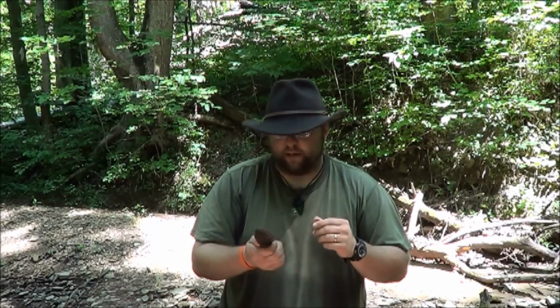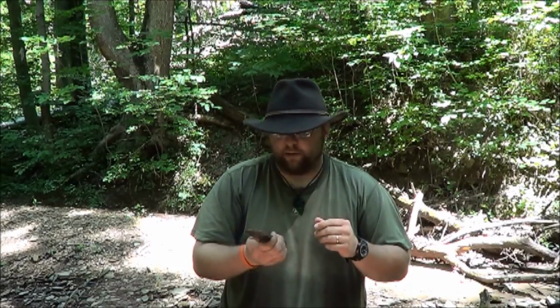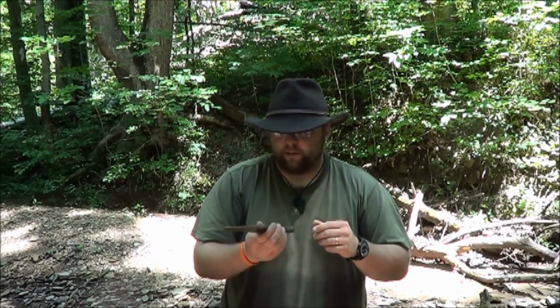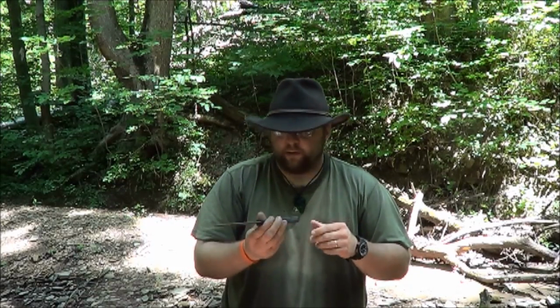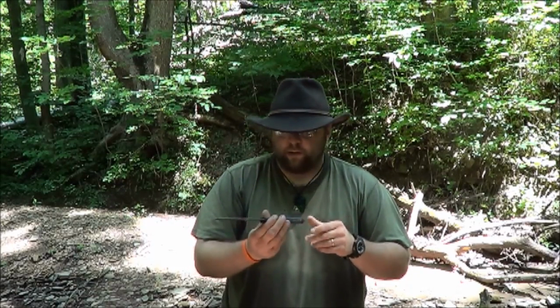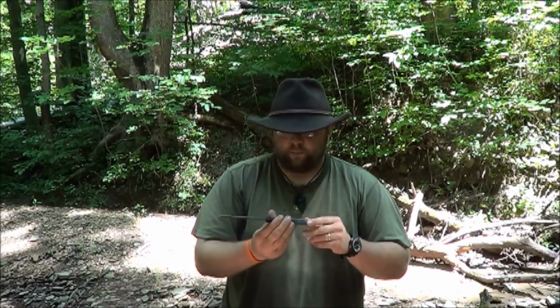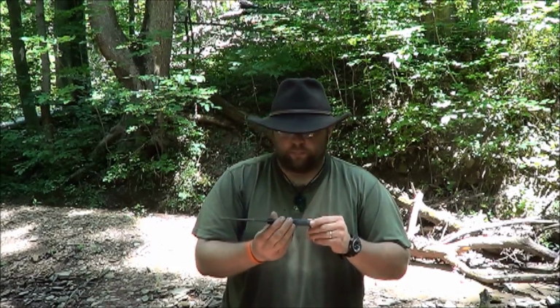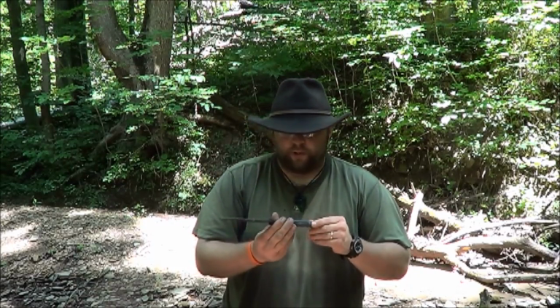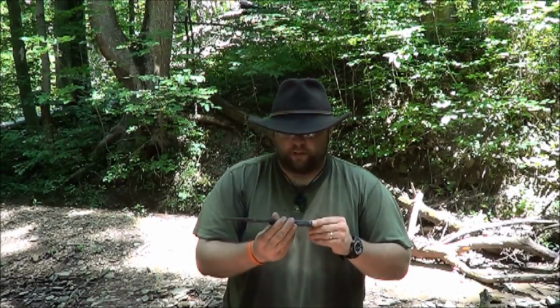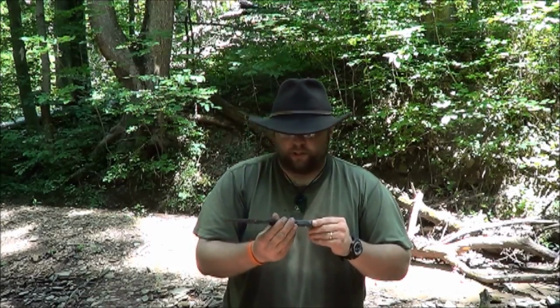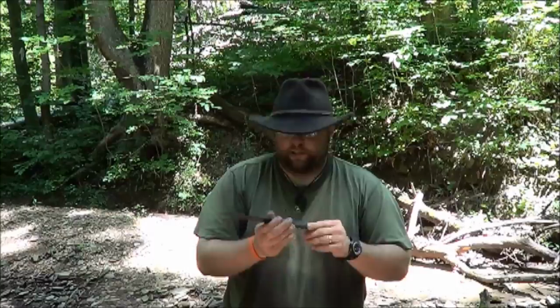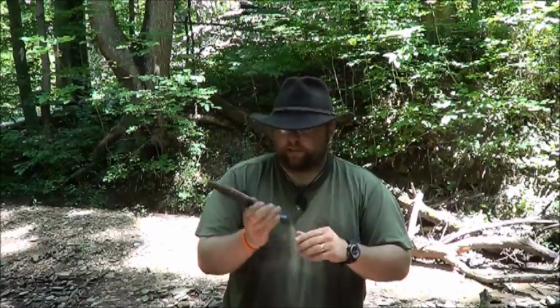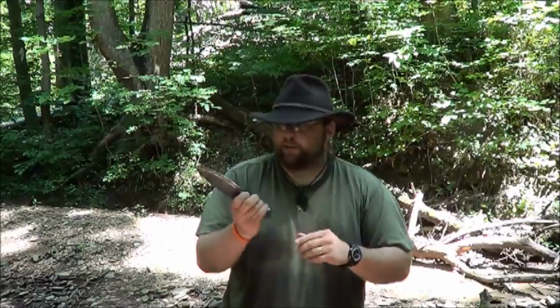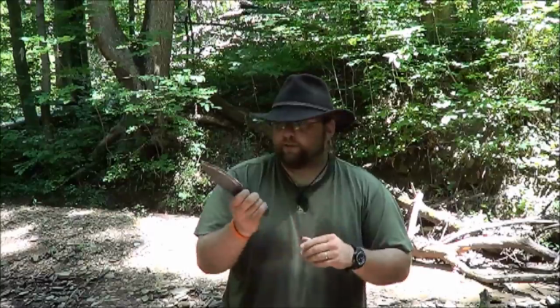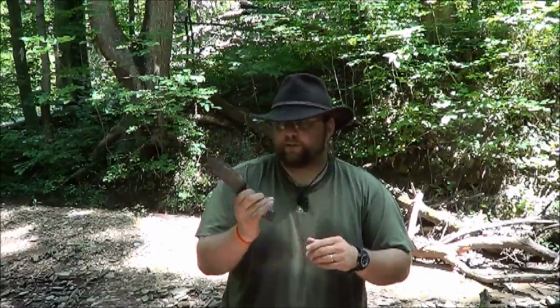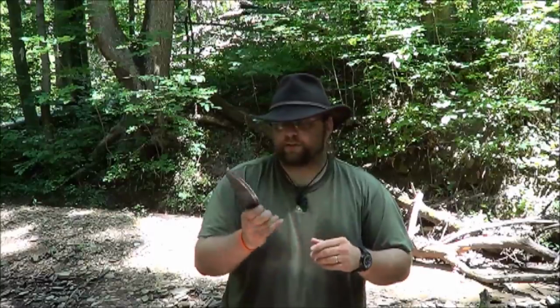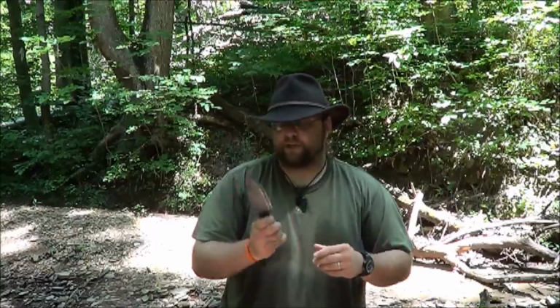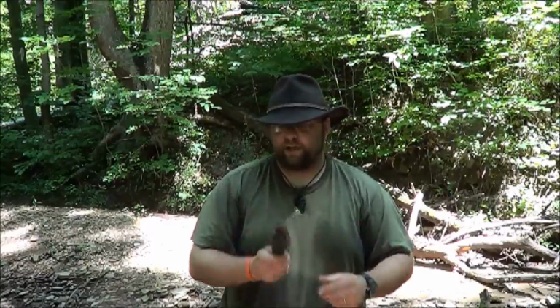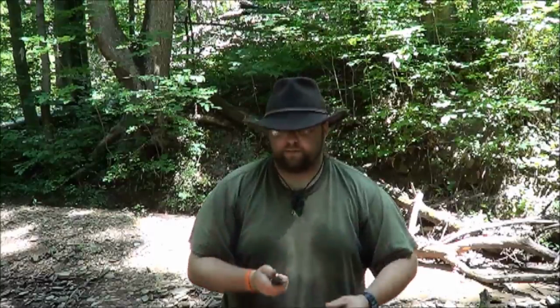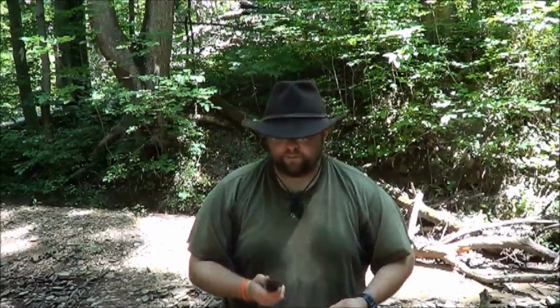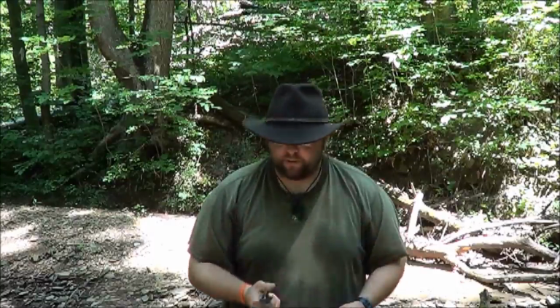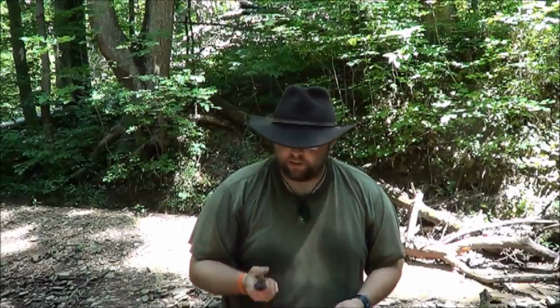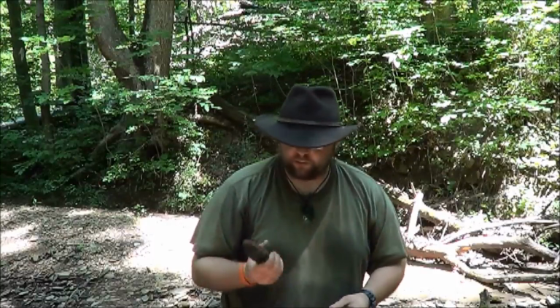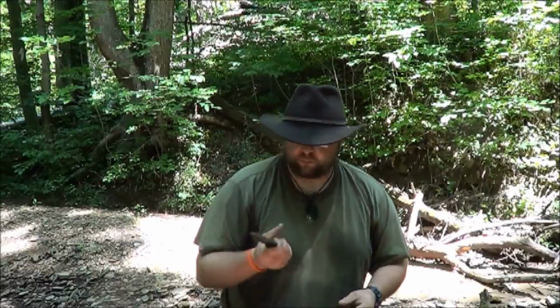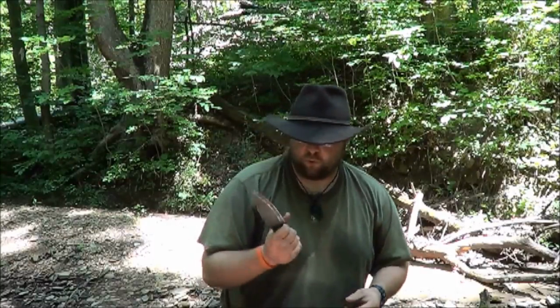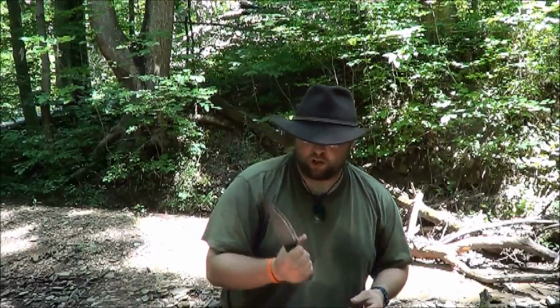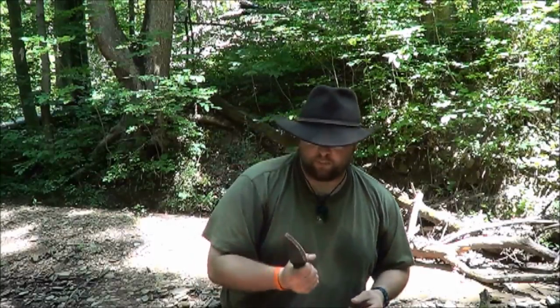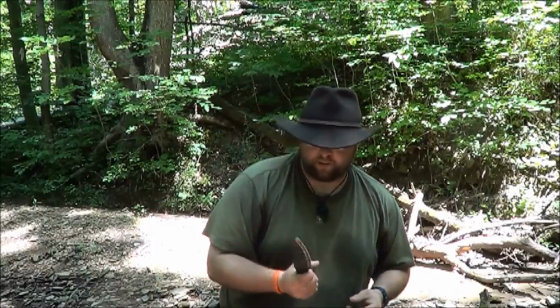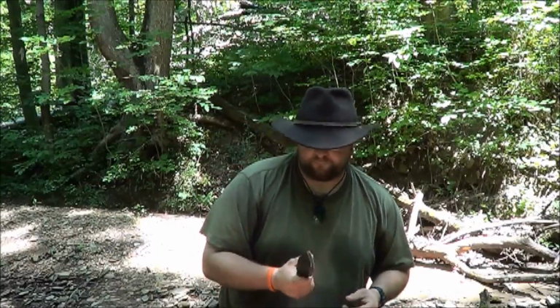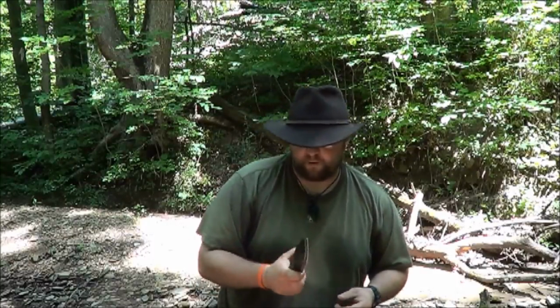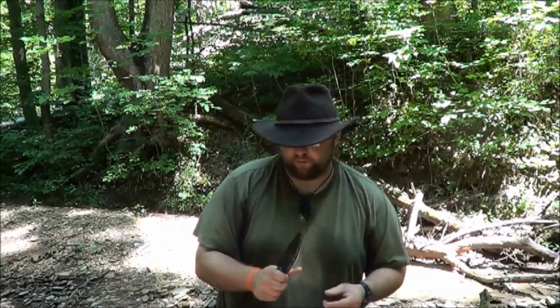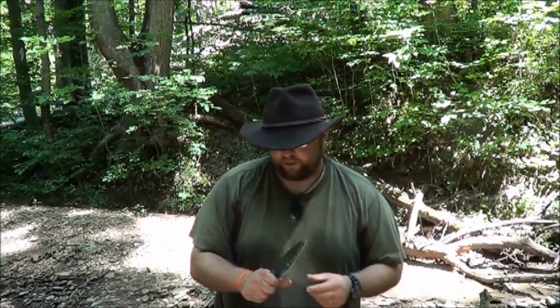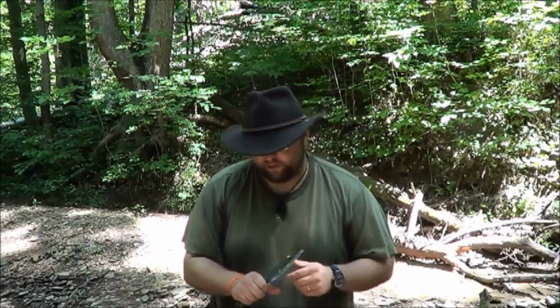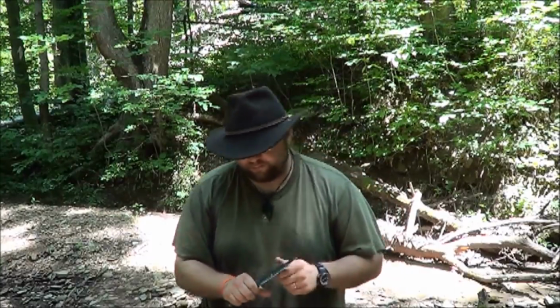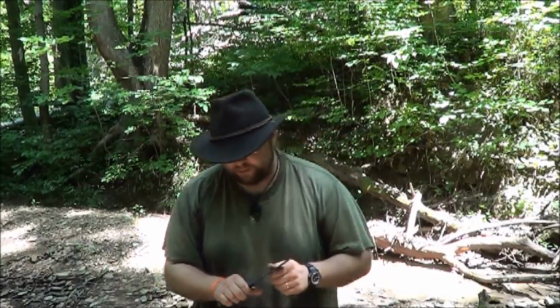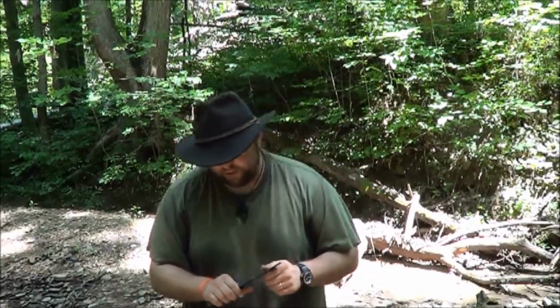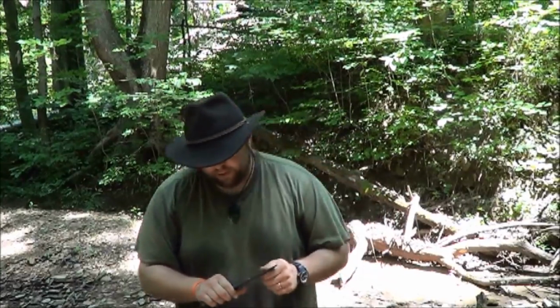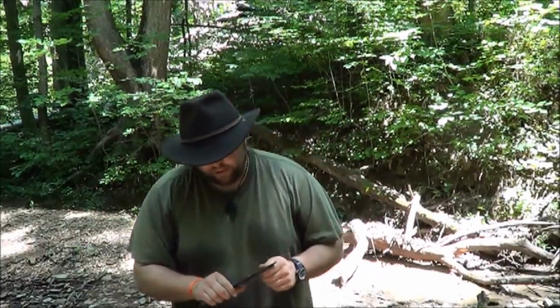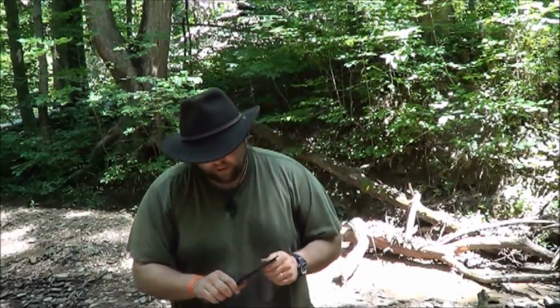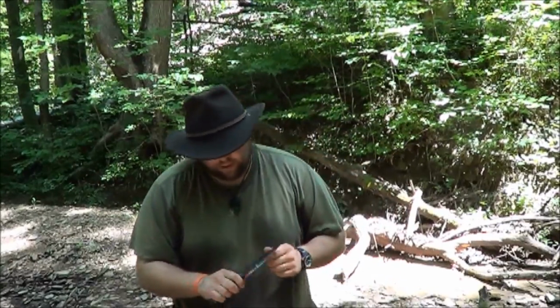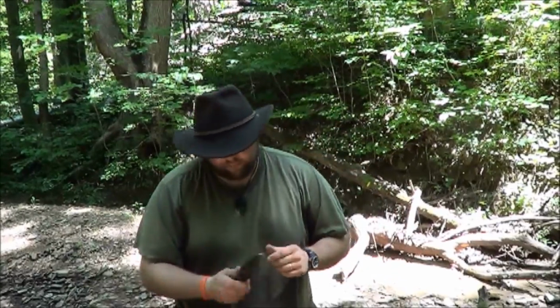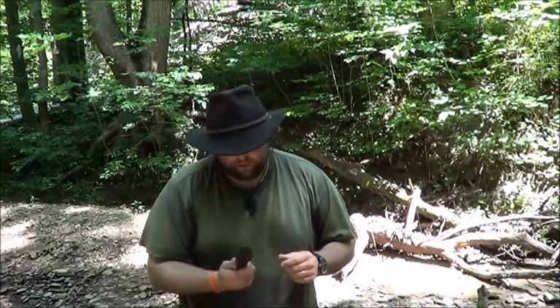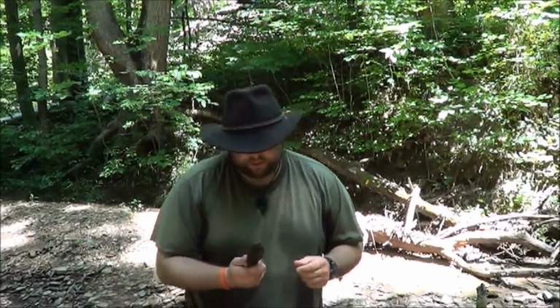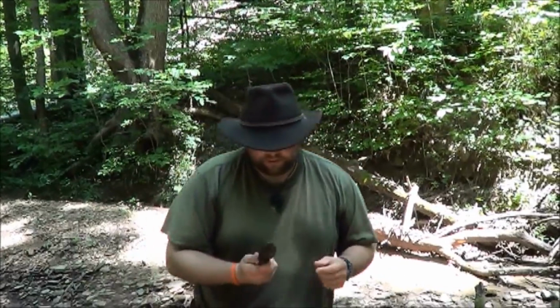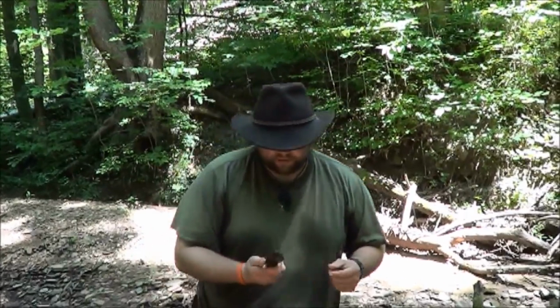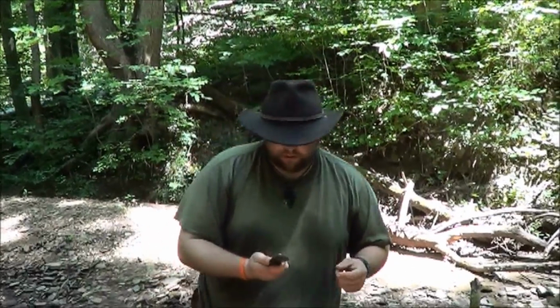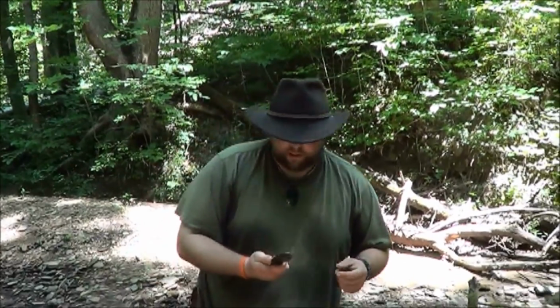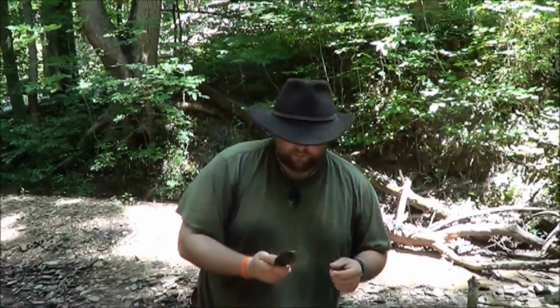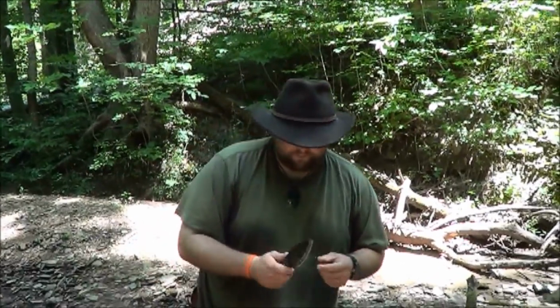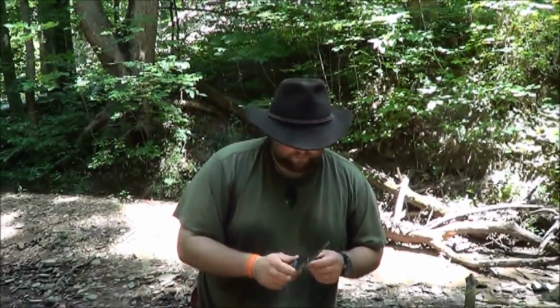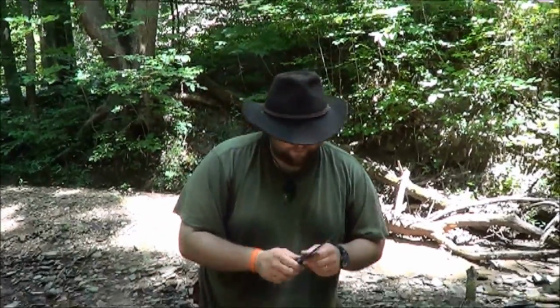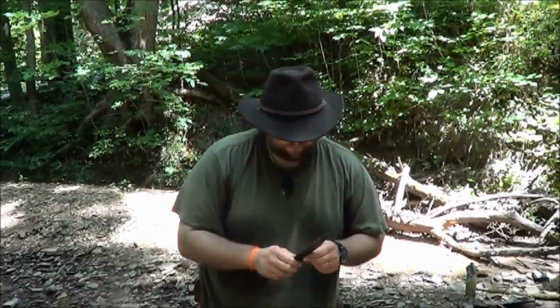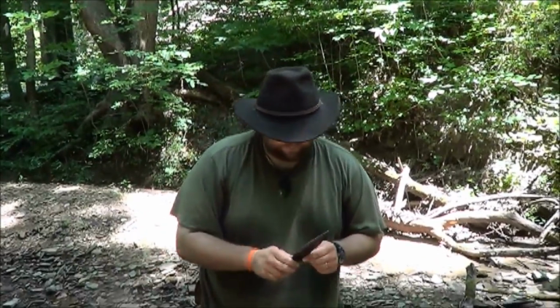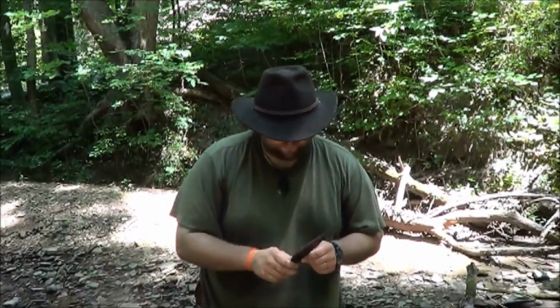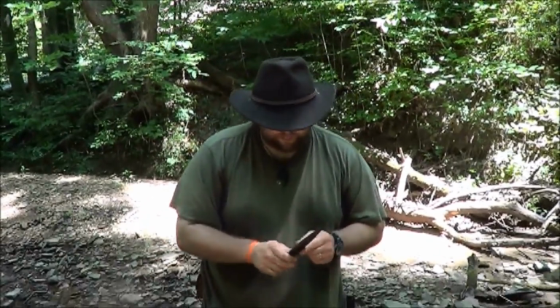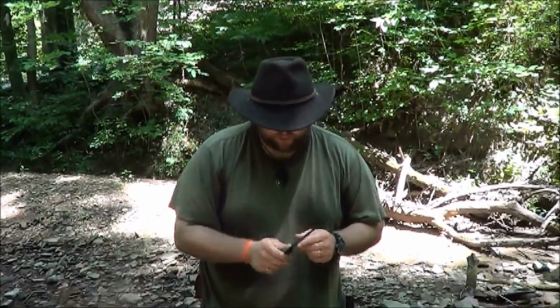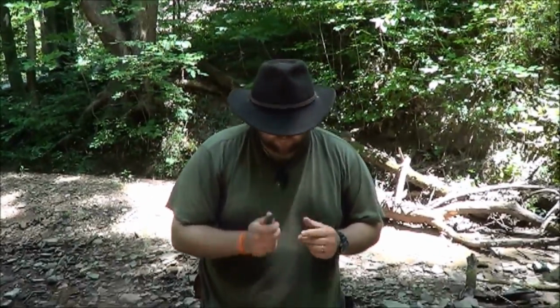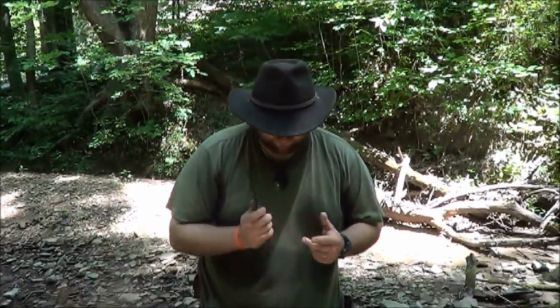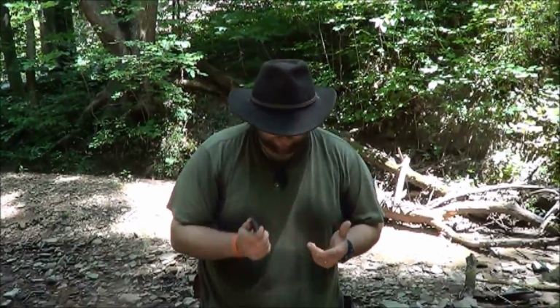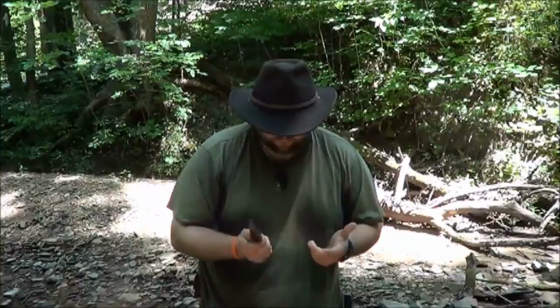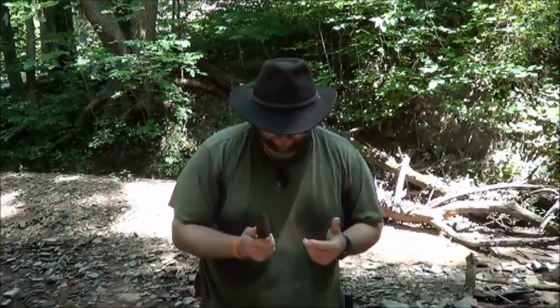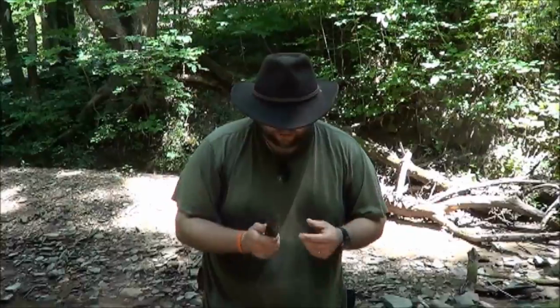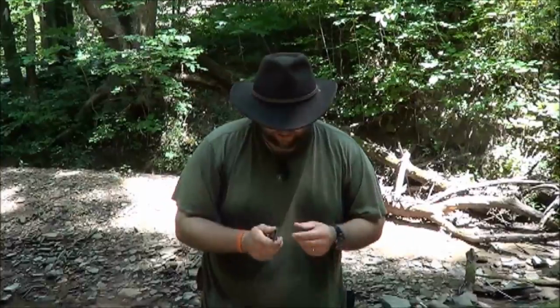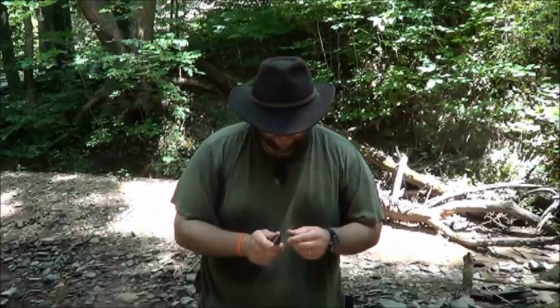This knife is one of my favorite knives. I bought this knife pretty much when it first came out.